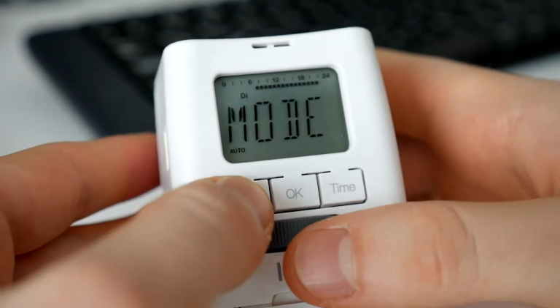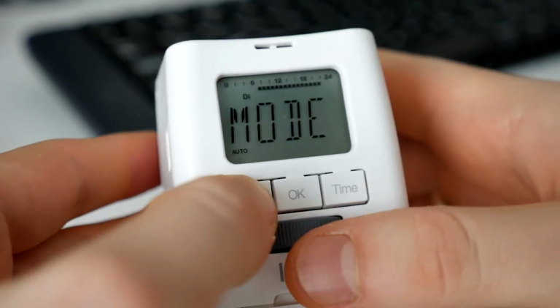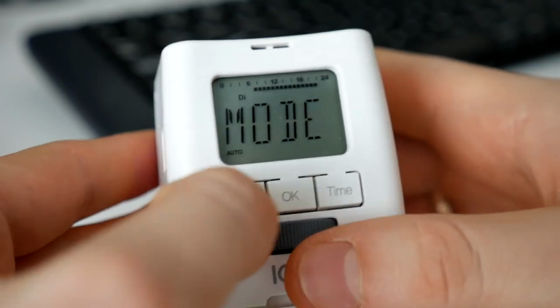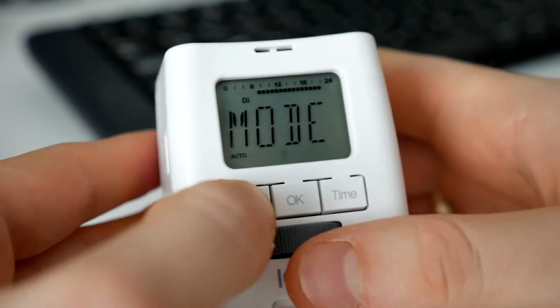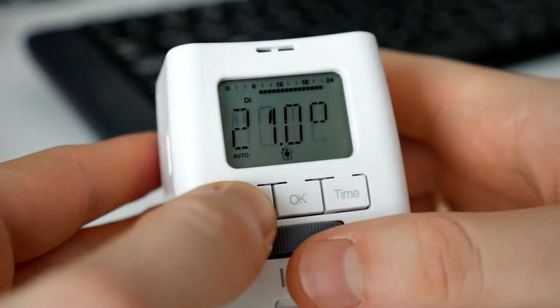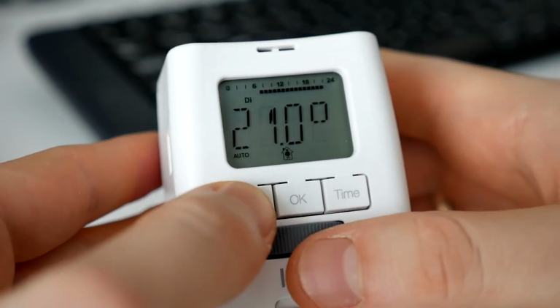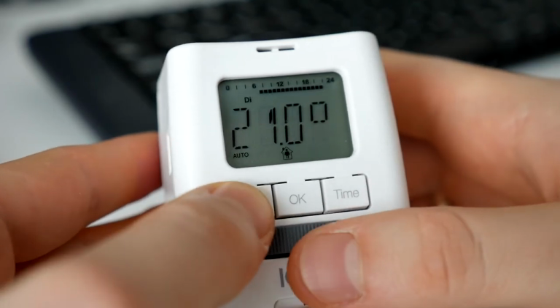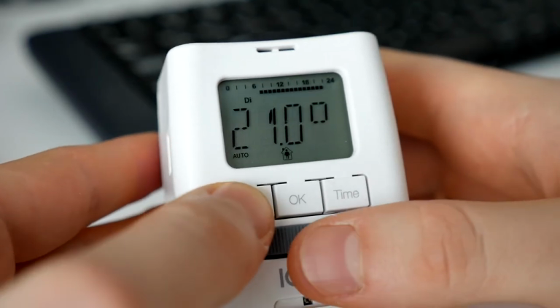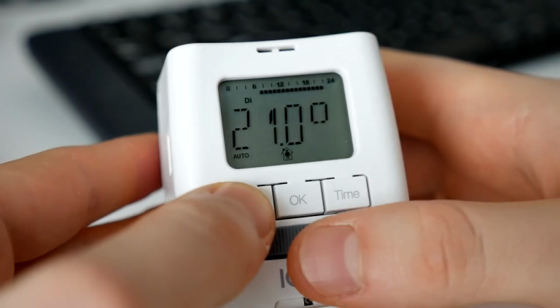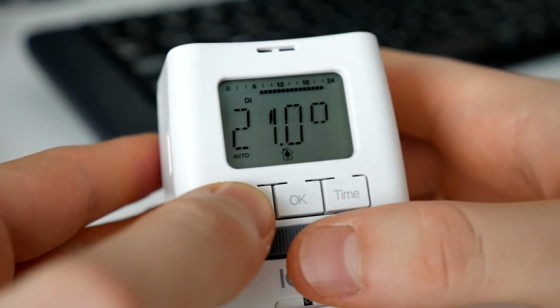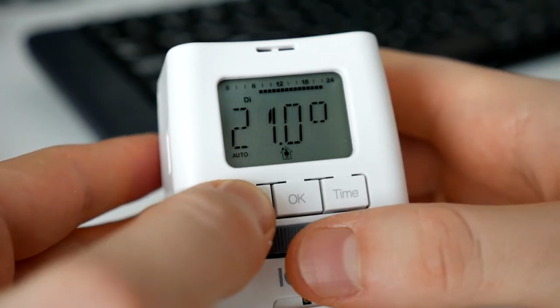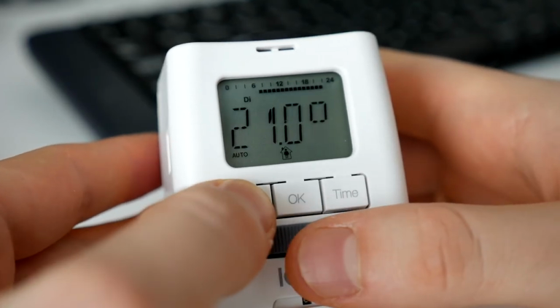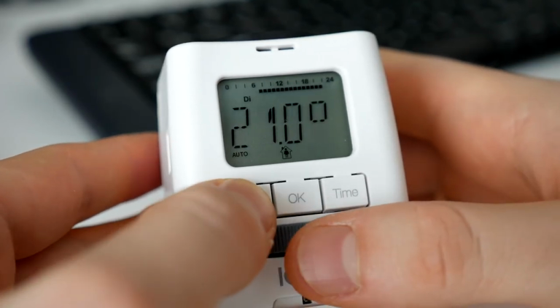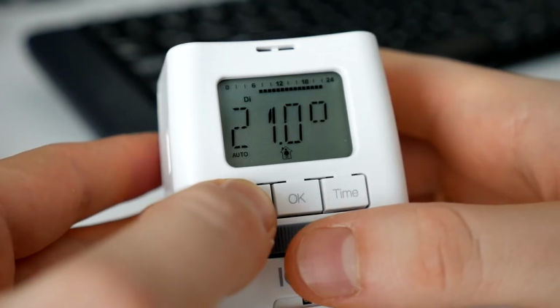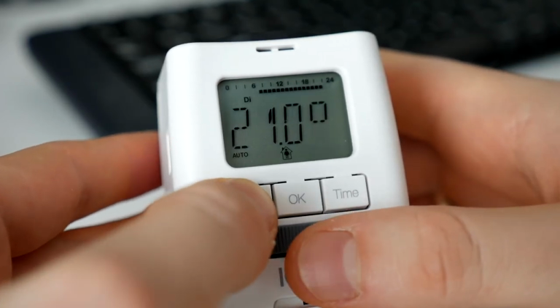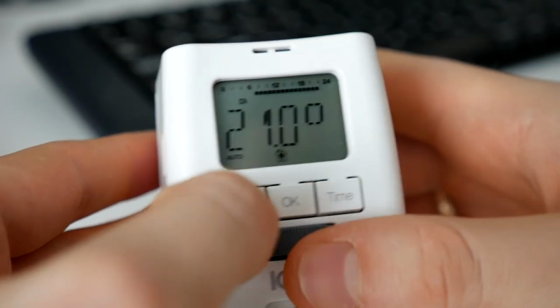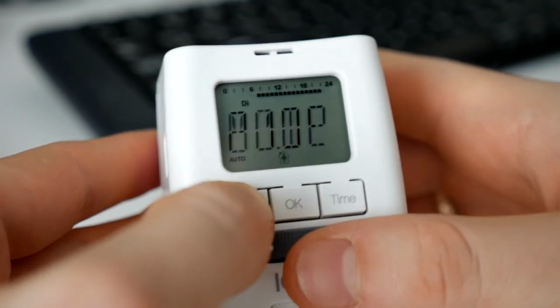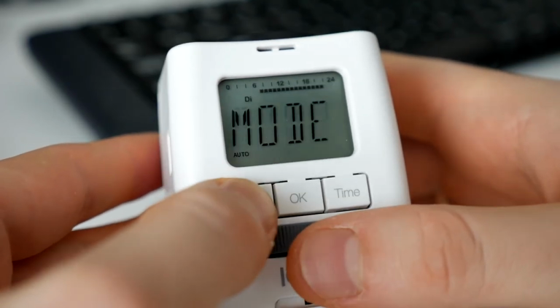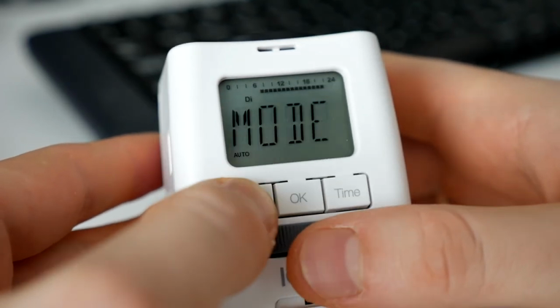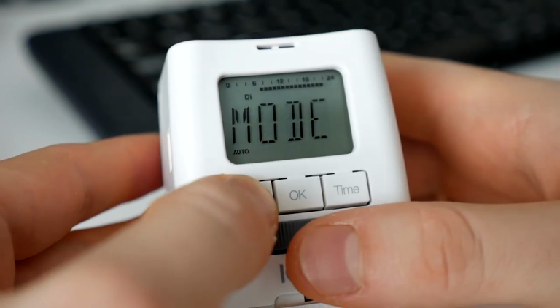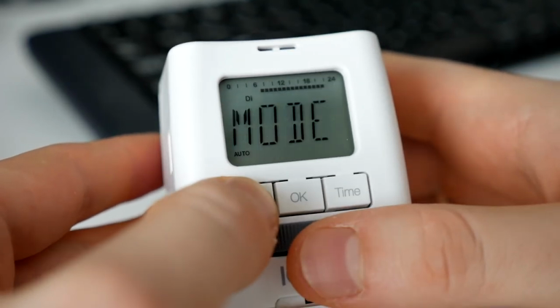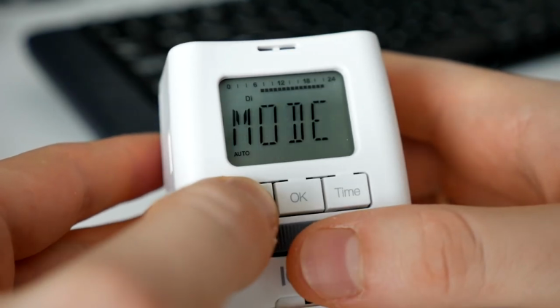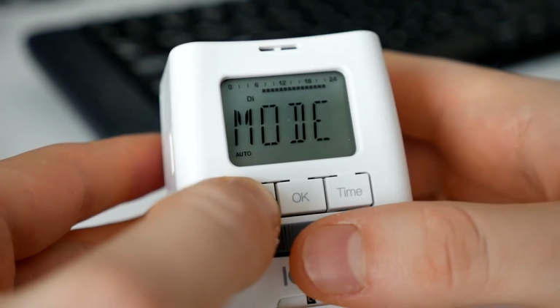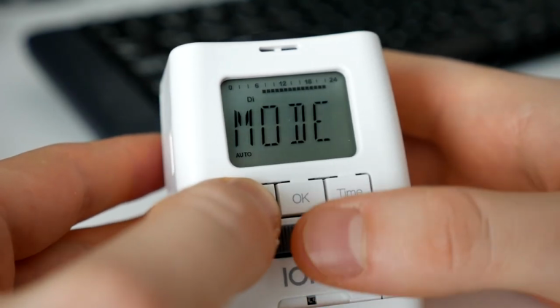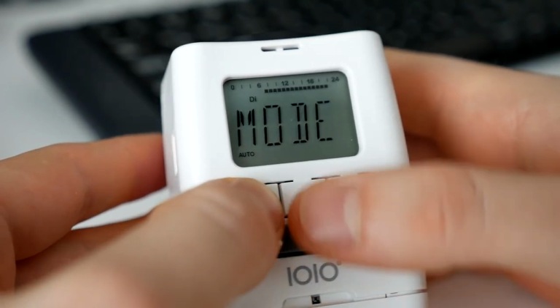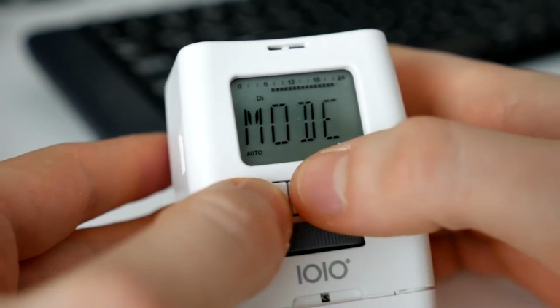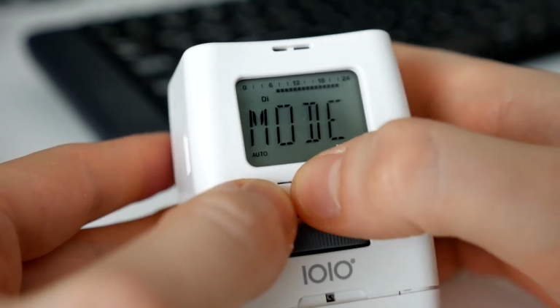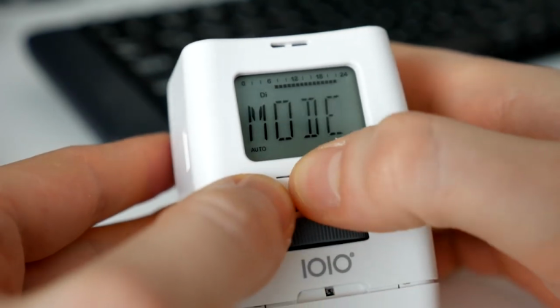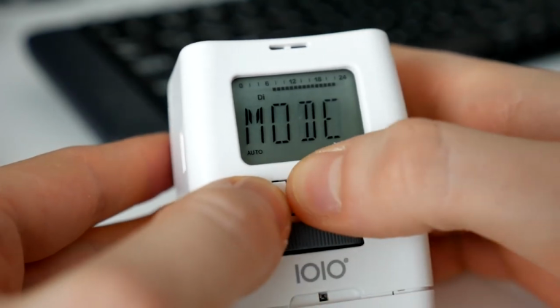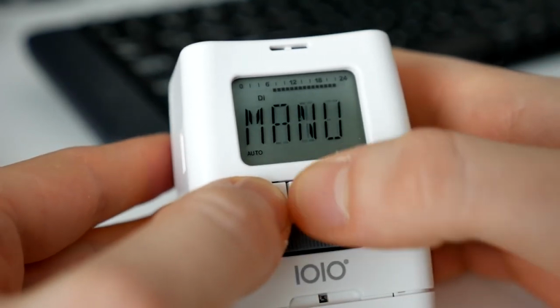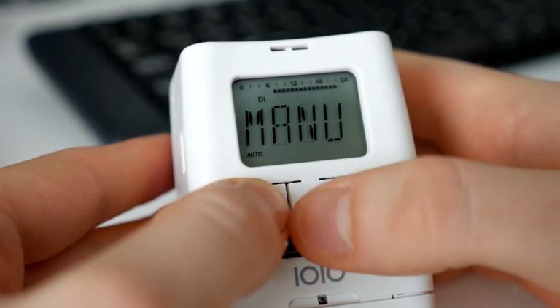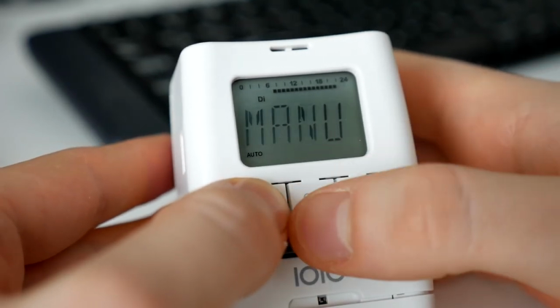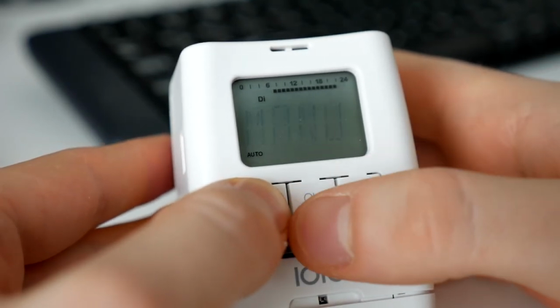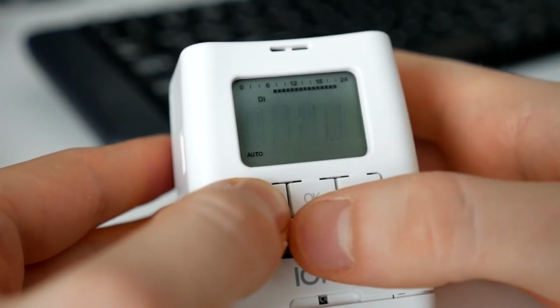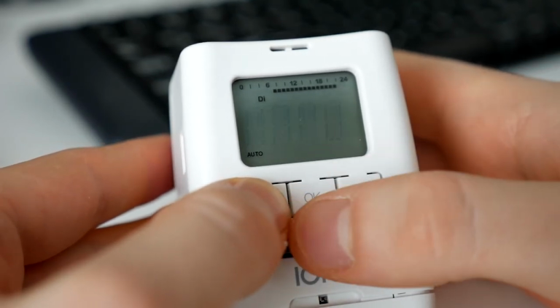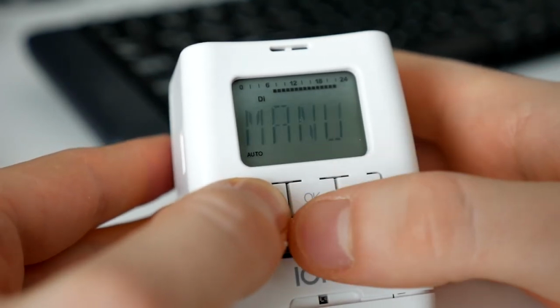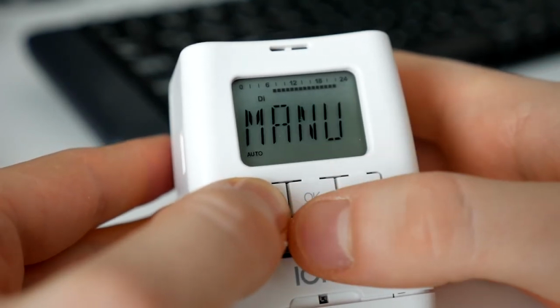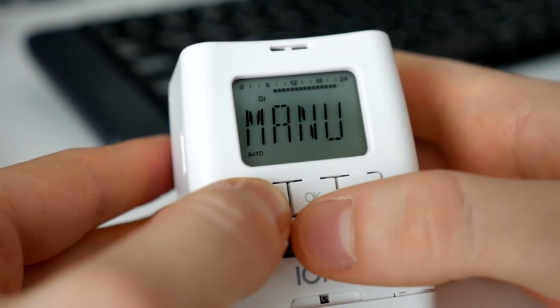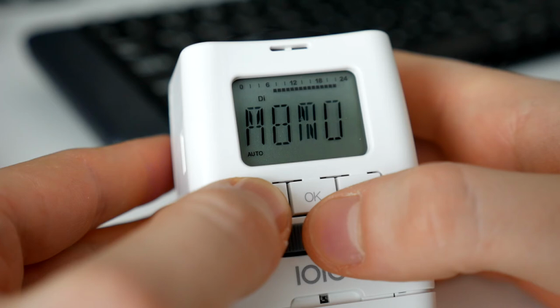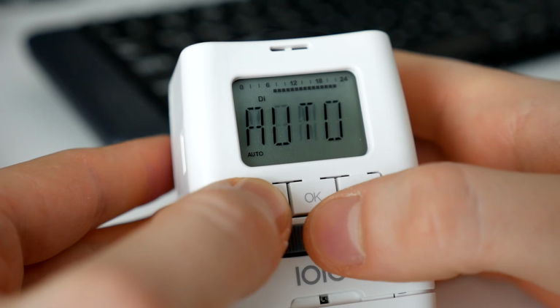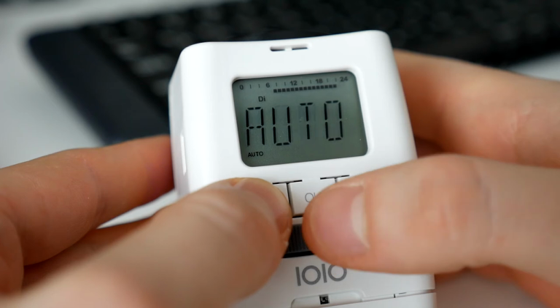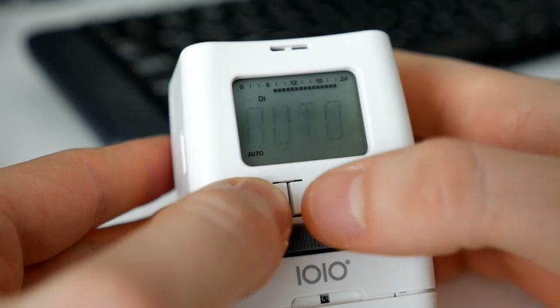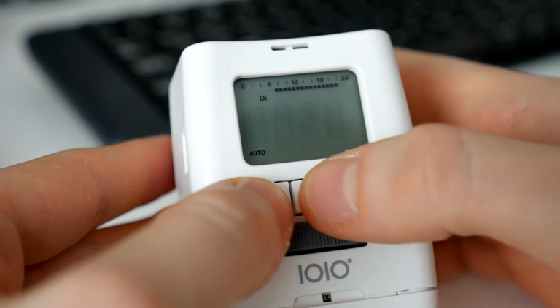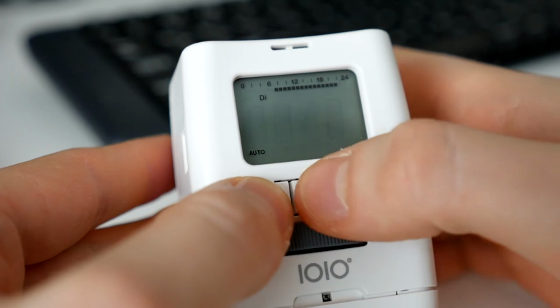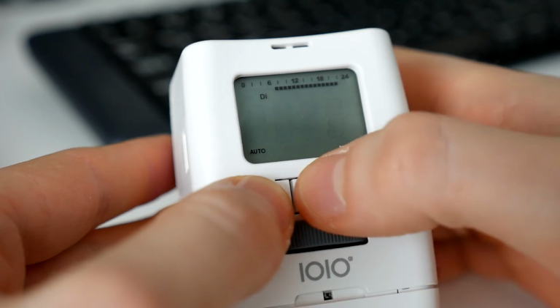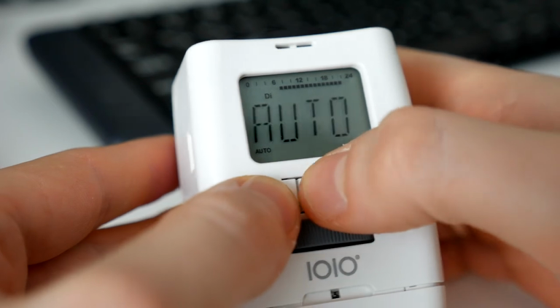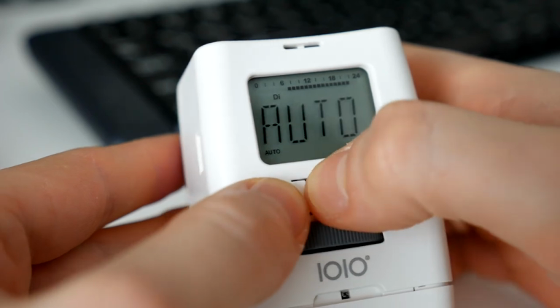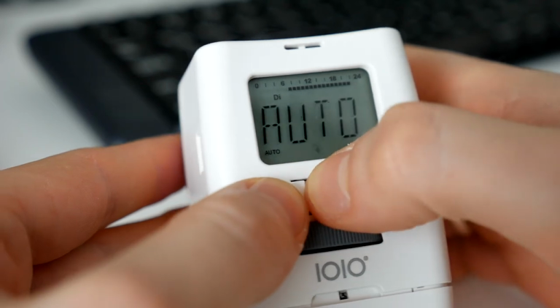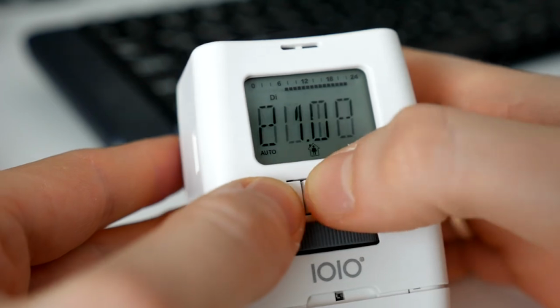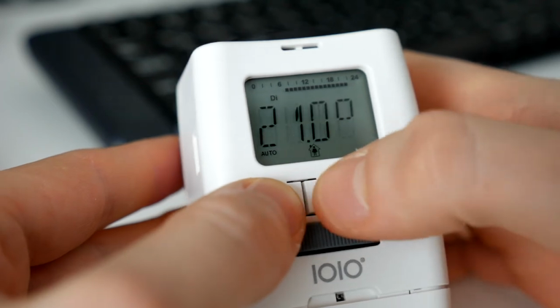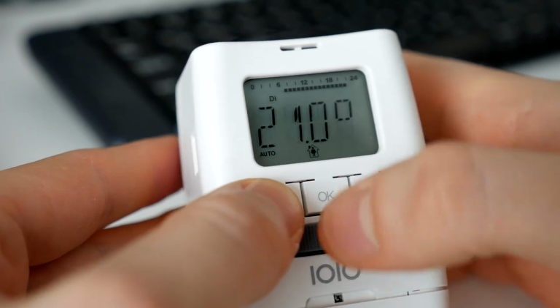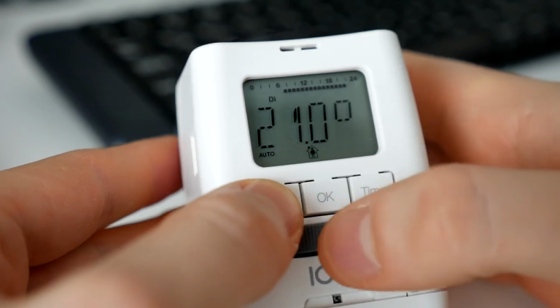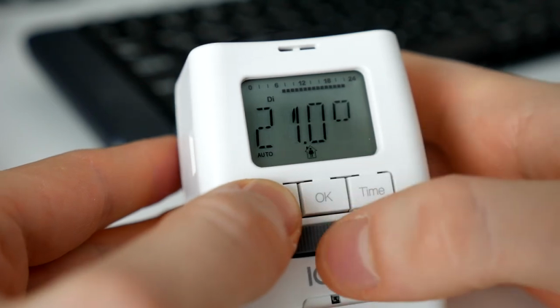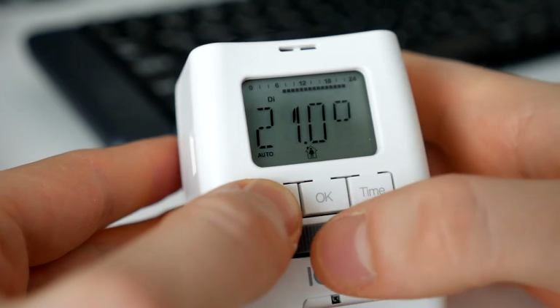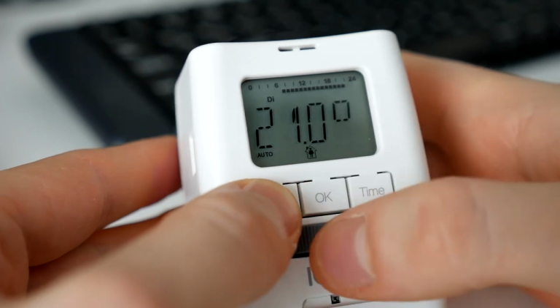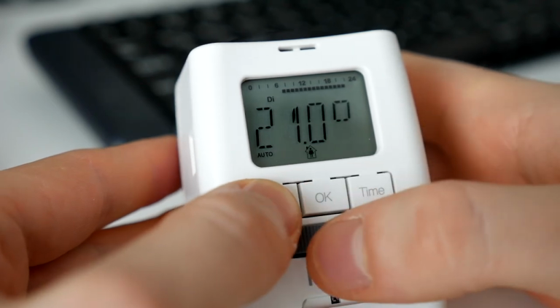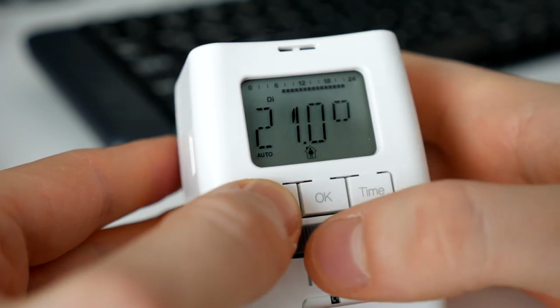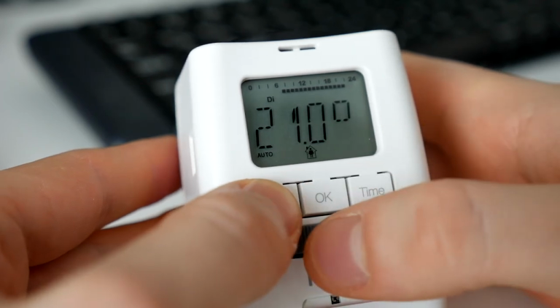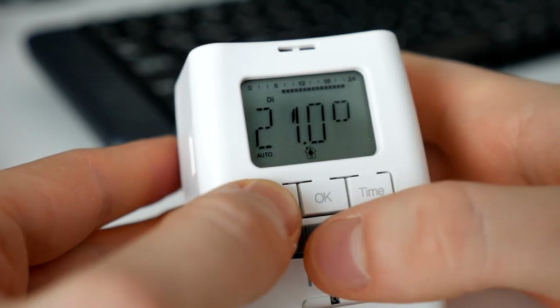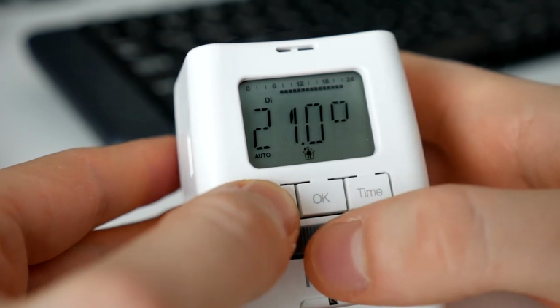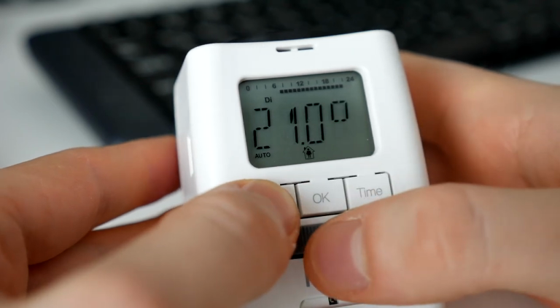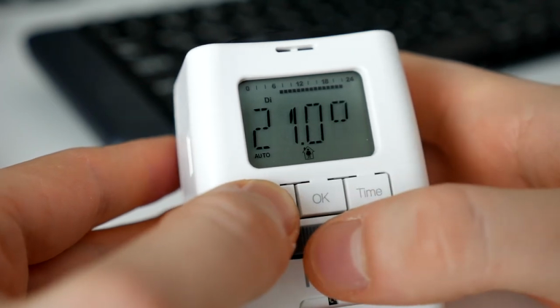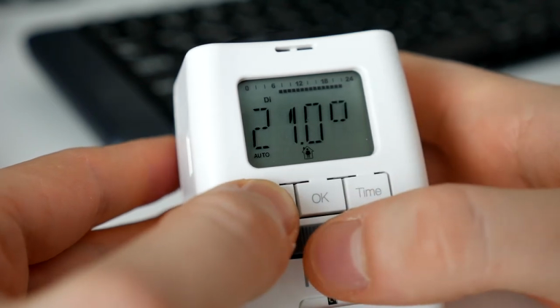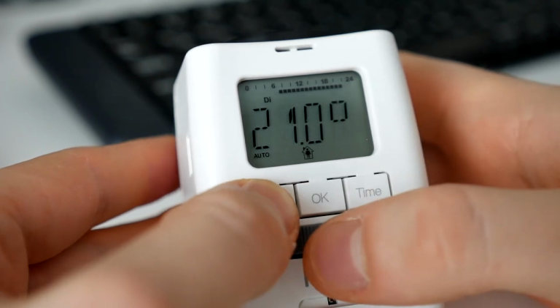More expensive valves also have Bluetooth, Wi-Fi, and even cloud remote control options, but the functionality is the same.